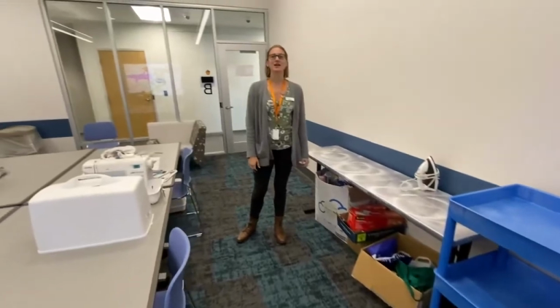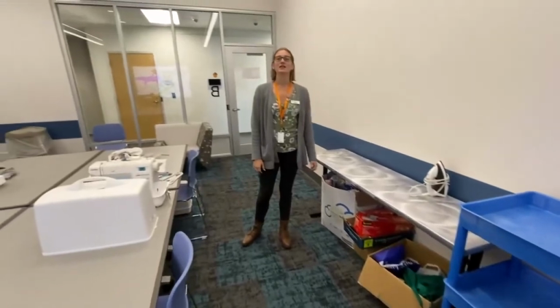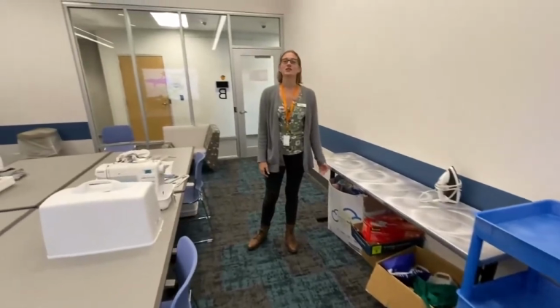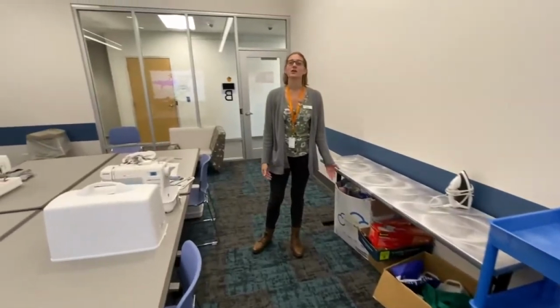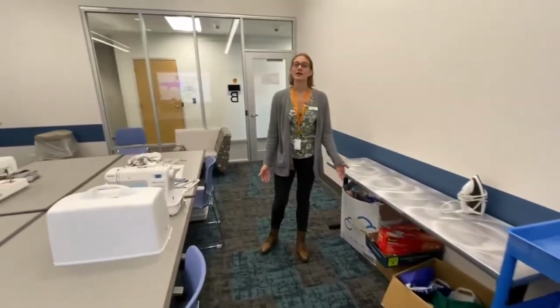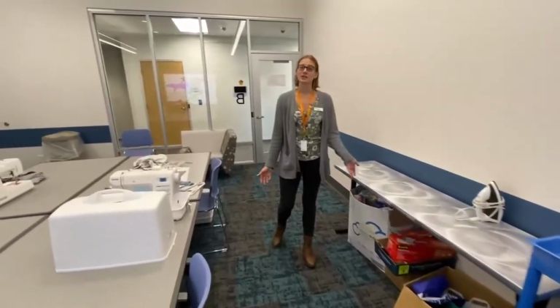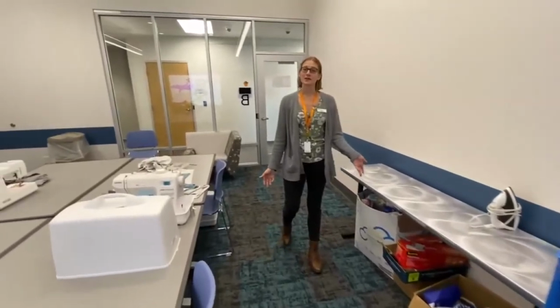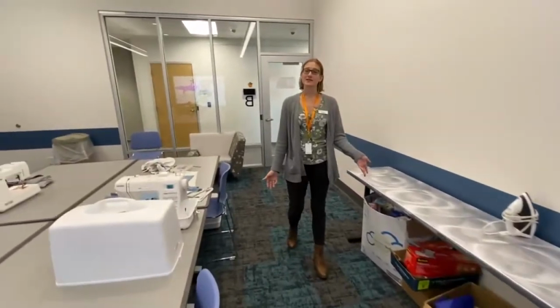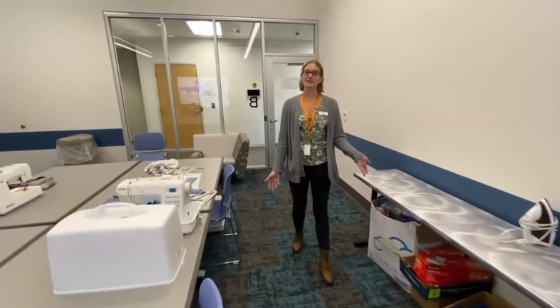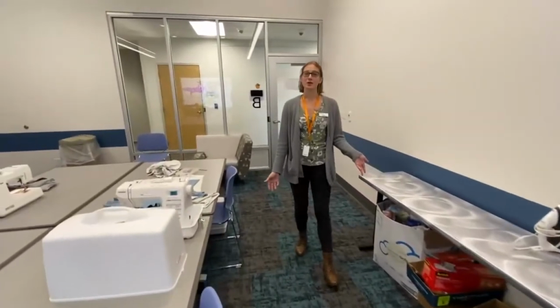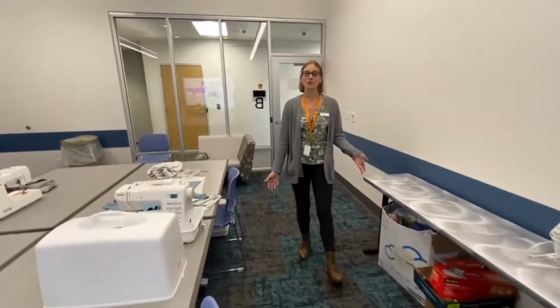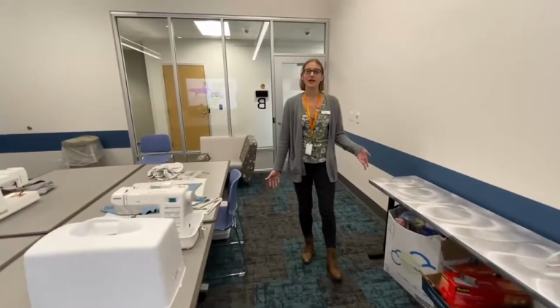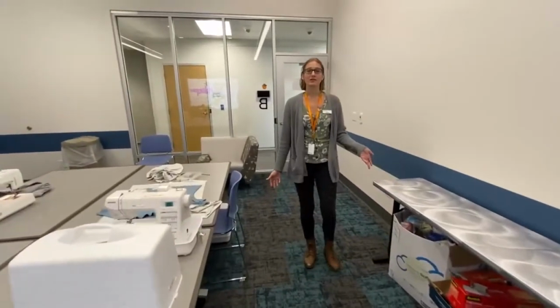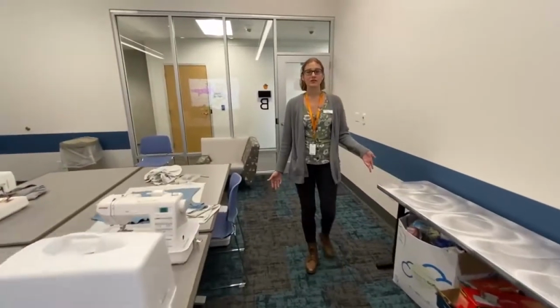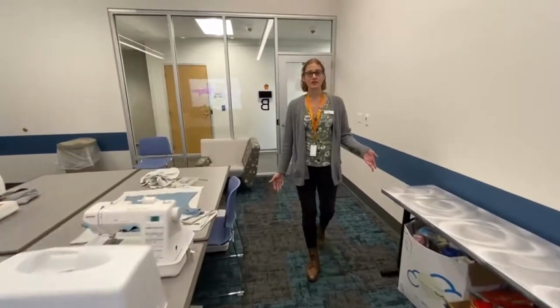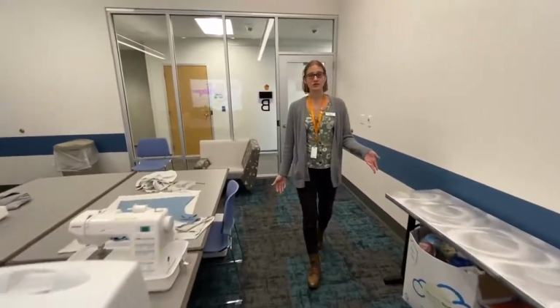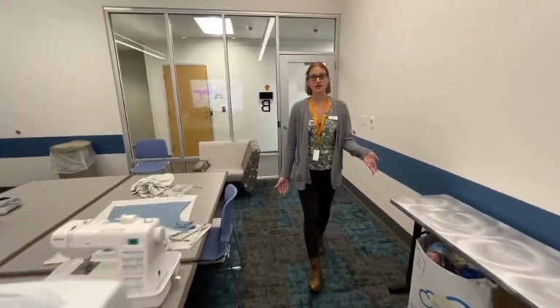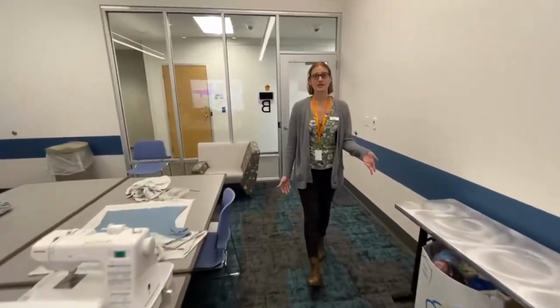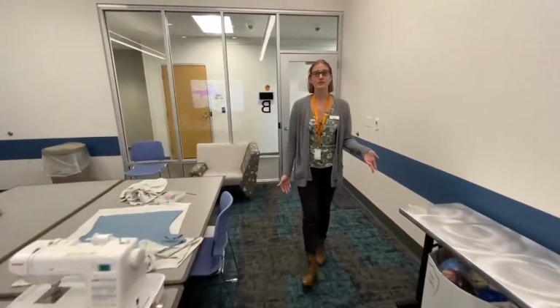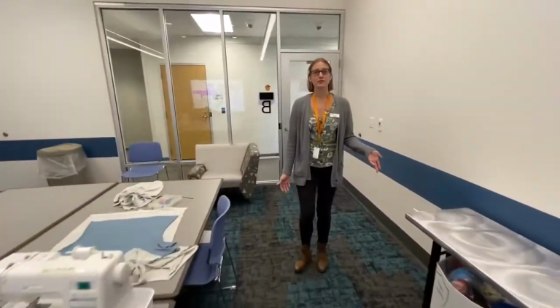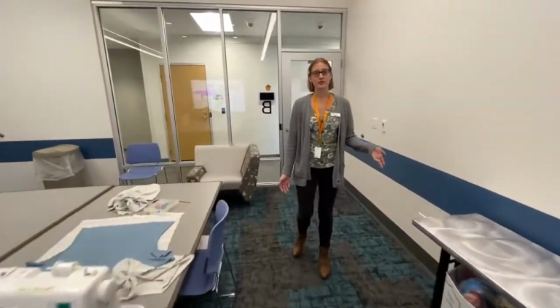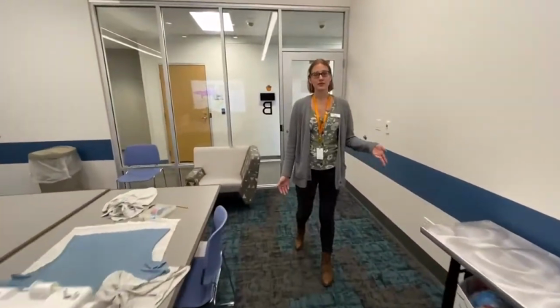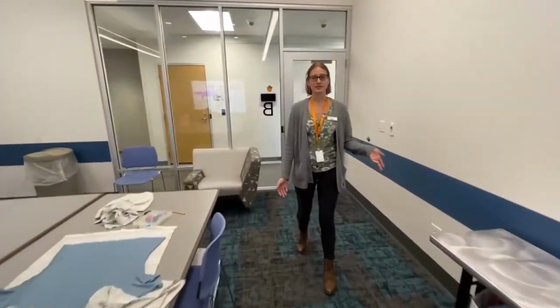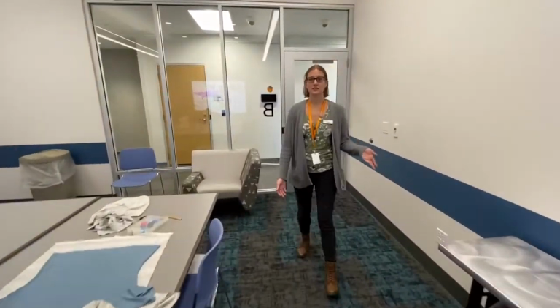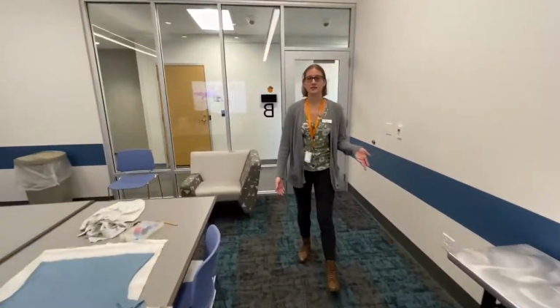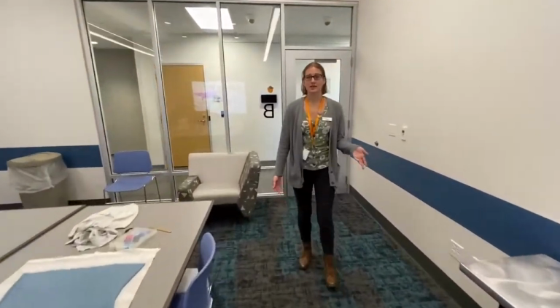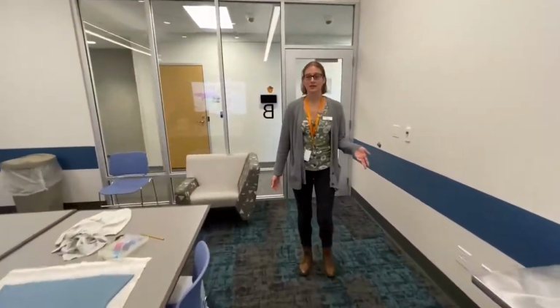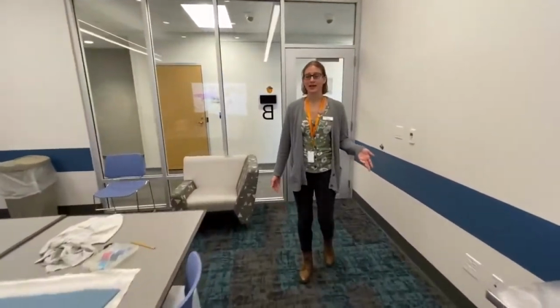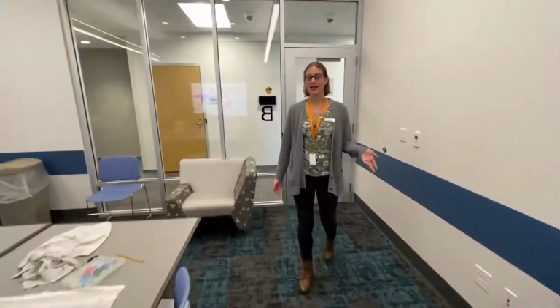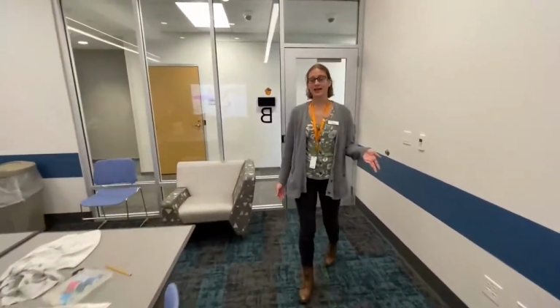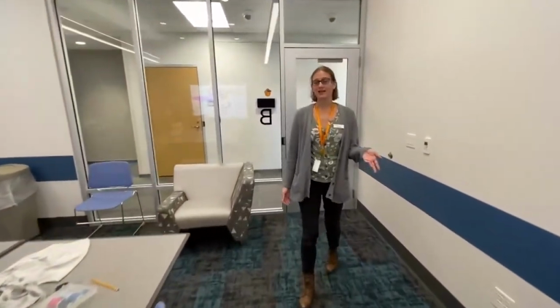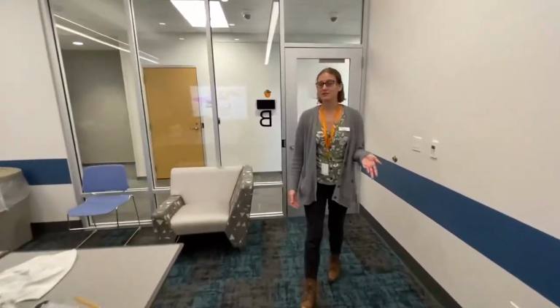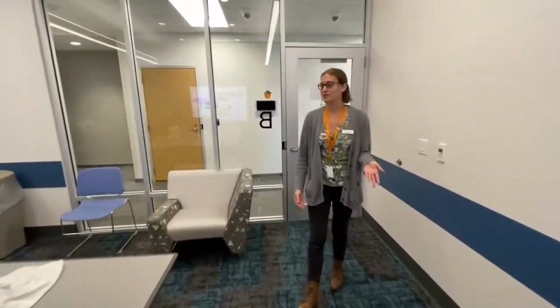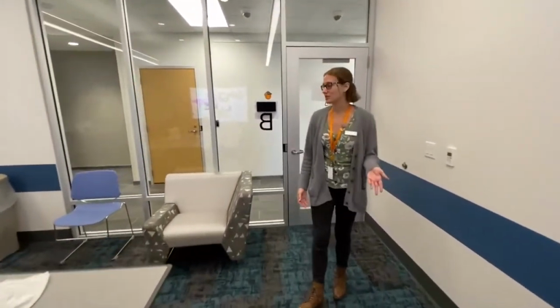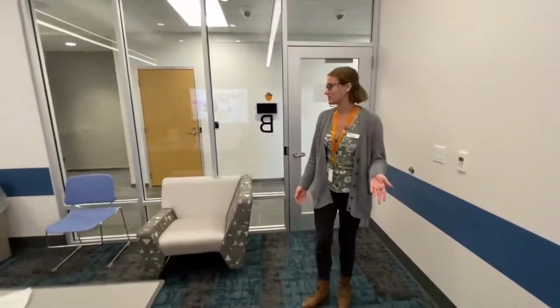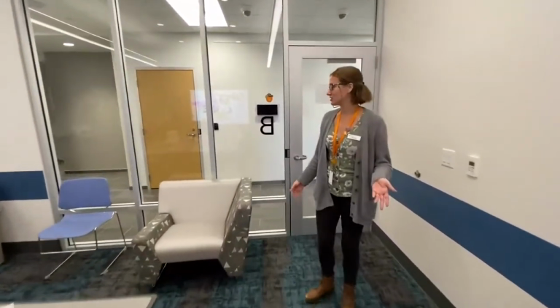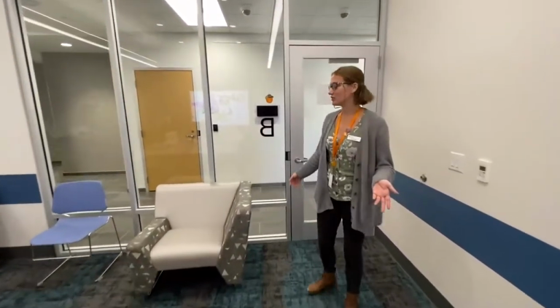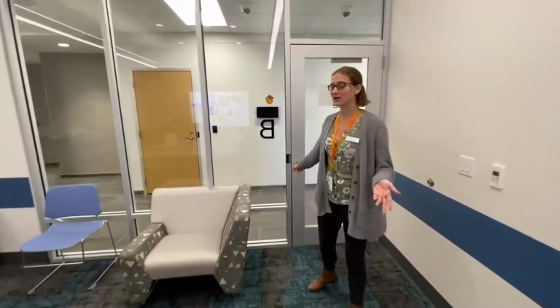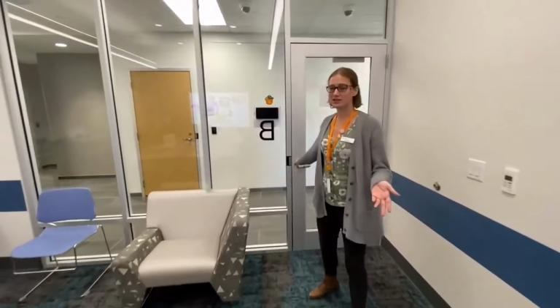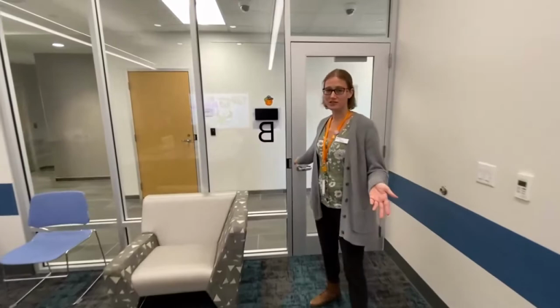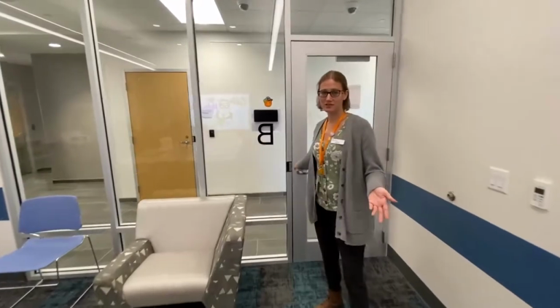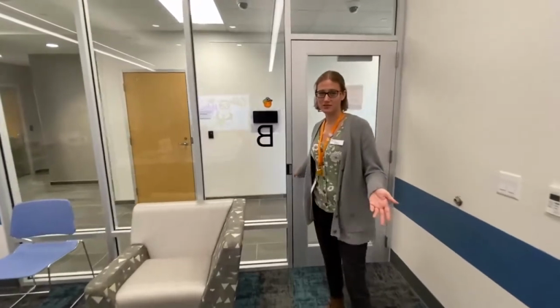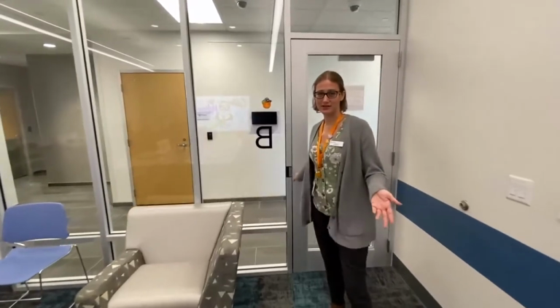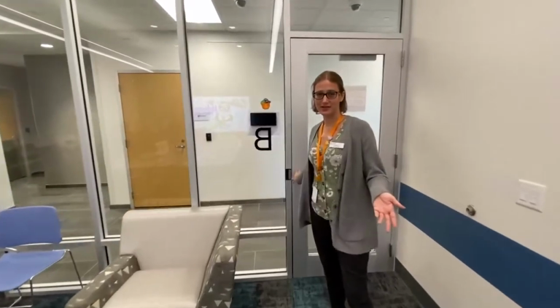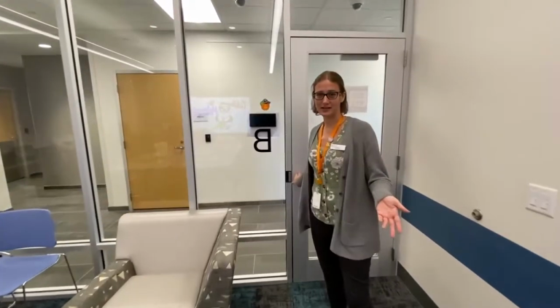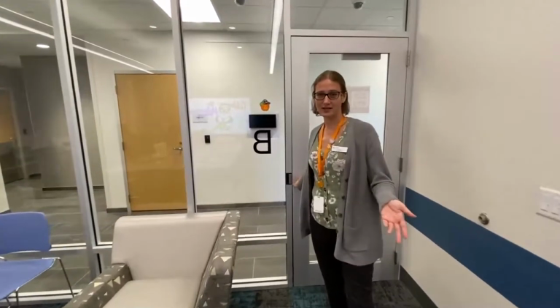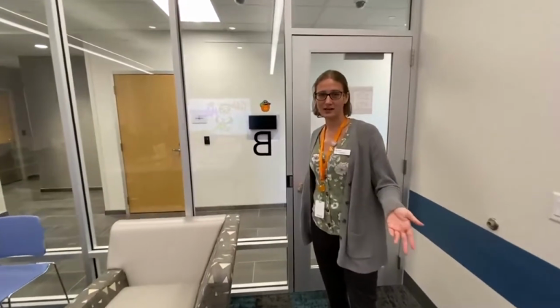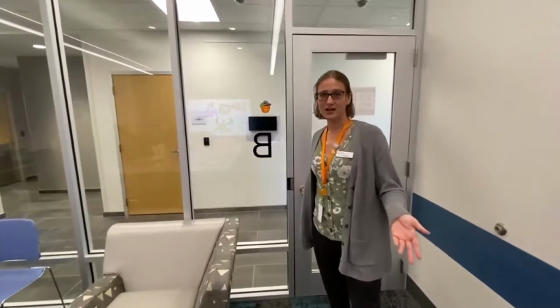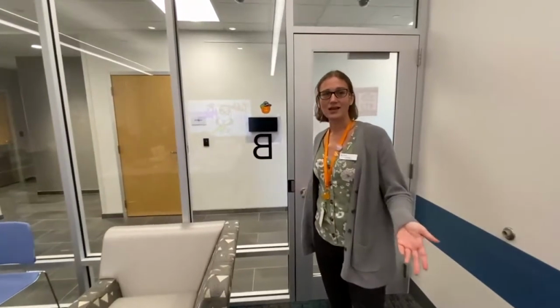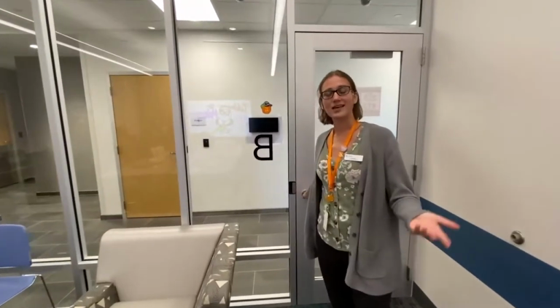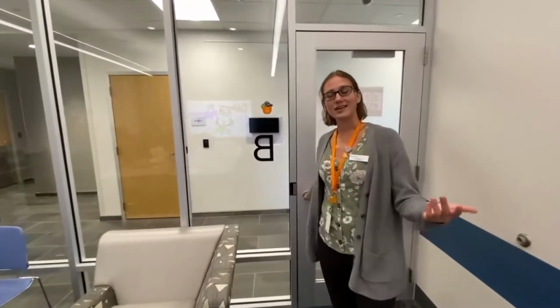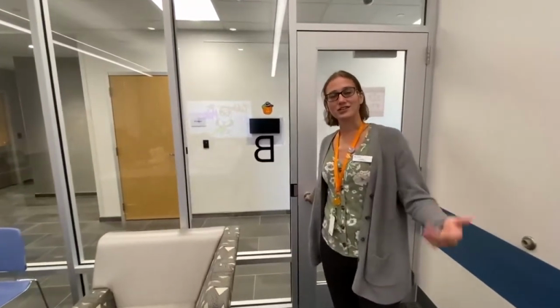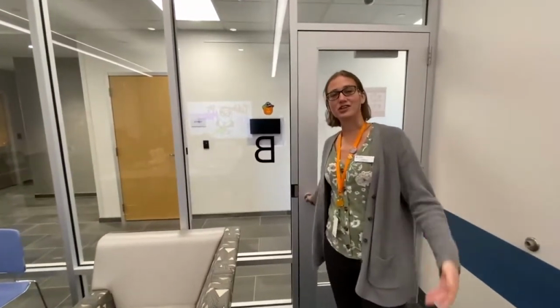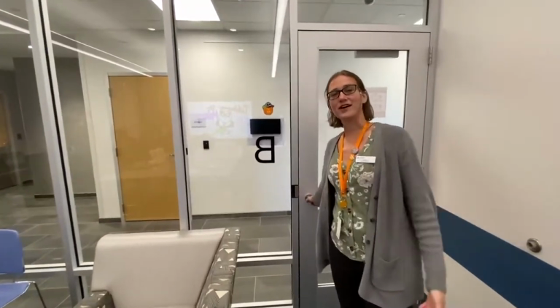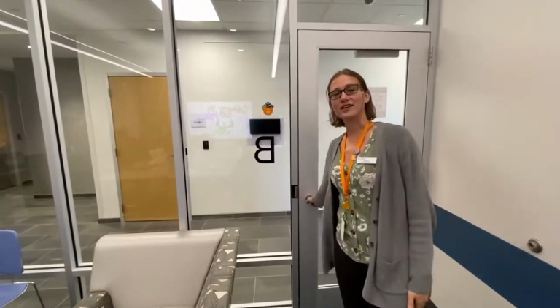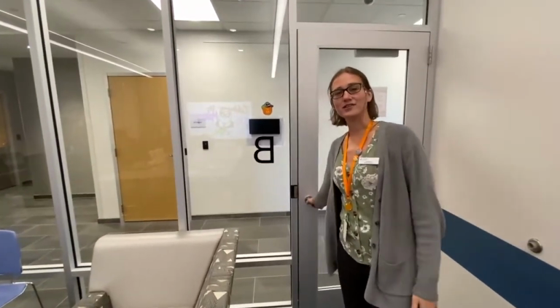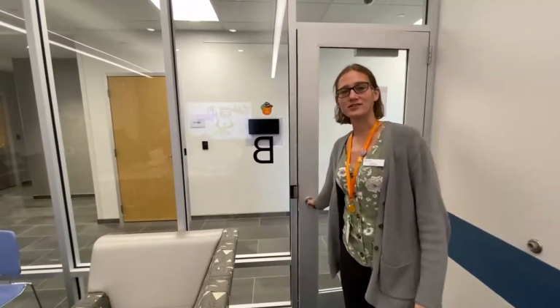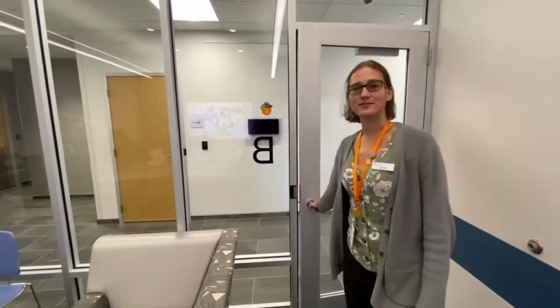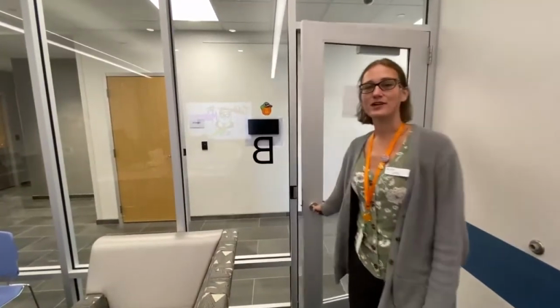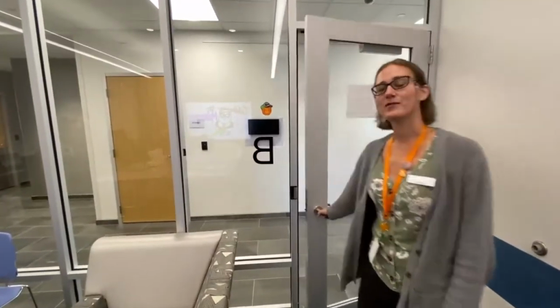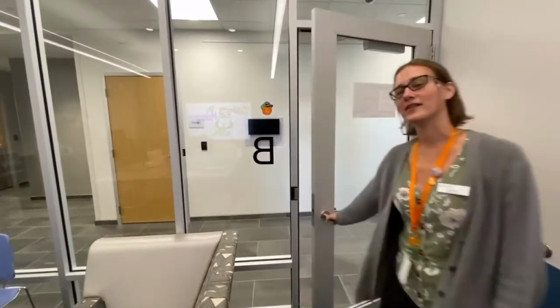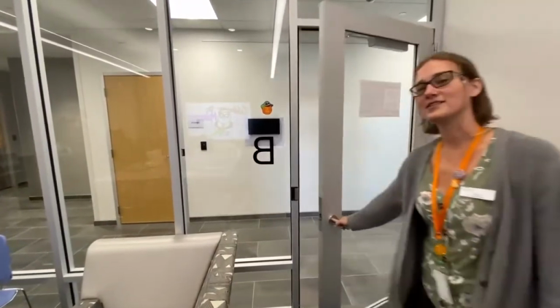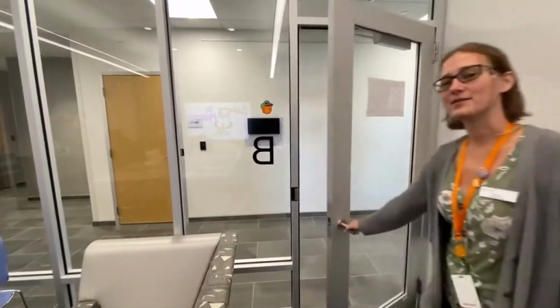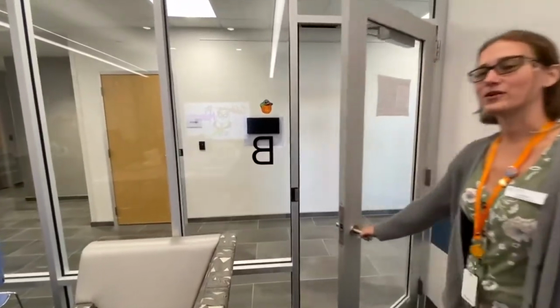Our maker space is open every Tuesday from 3 to 6 p.m. Any of the machines that you want to use when you're in here, he can show you how to use. Come on, let's keep going.